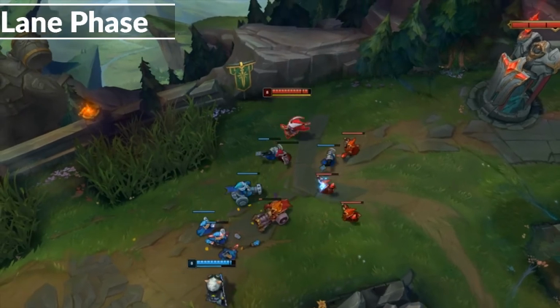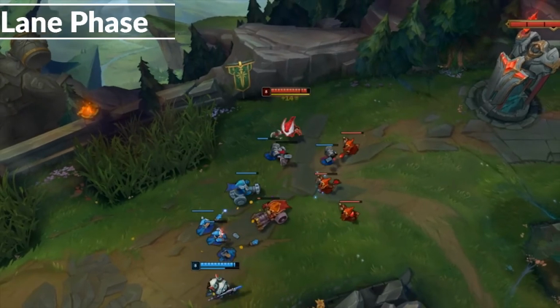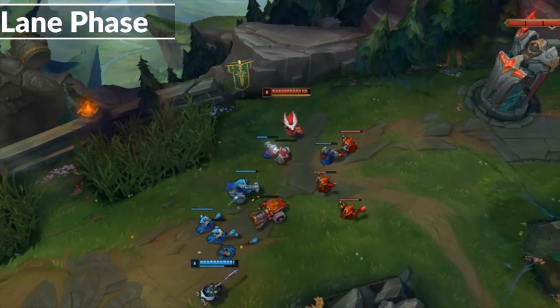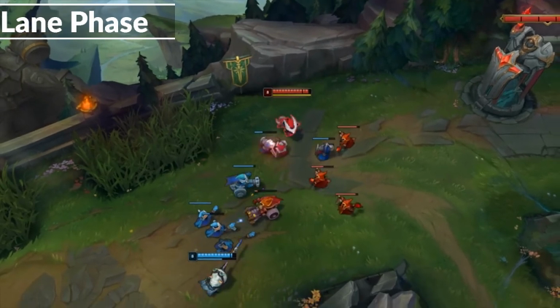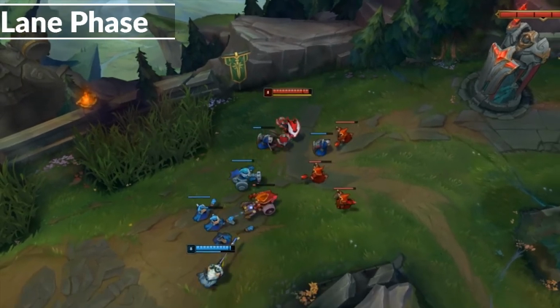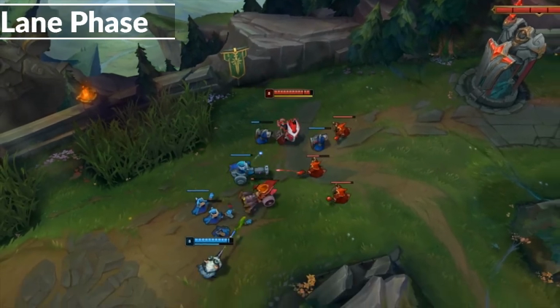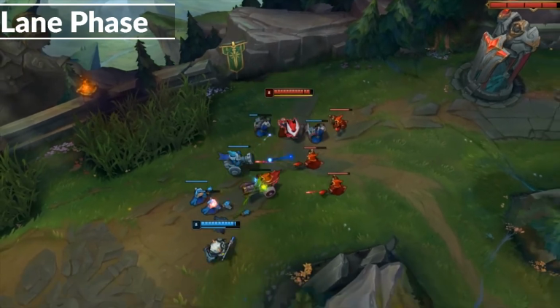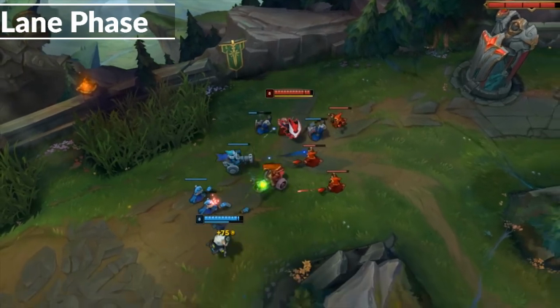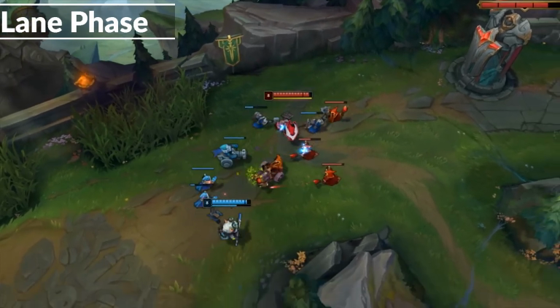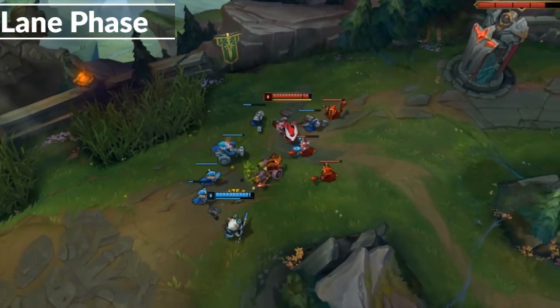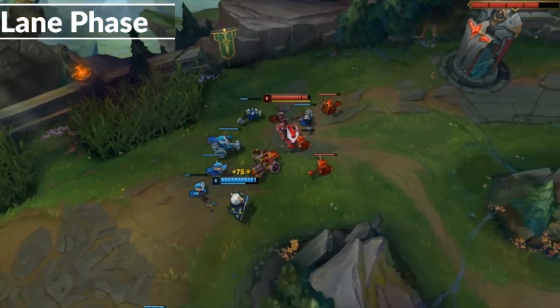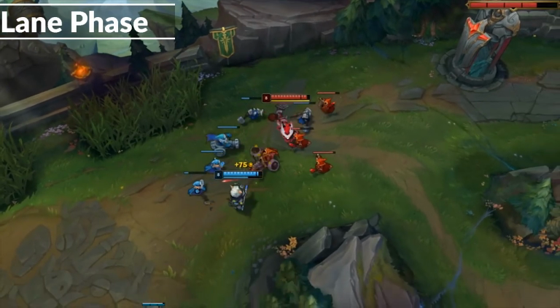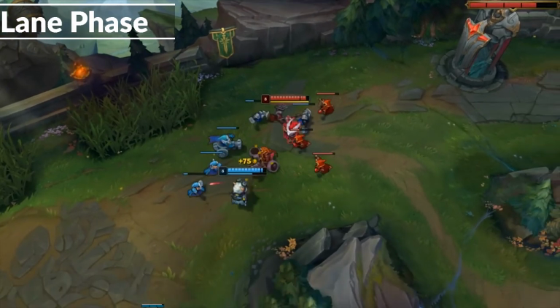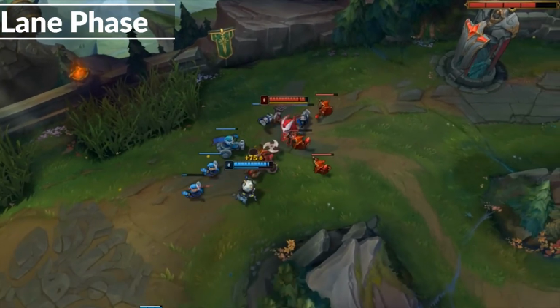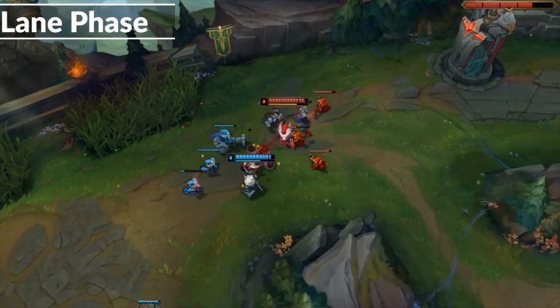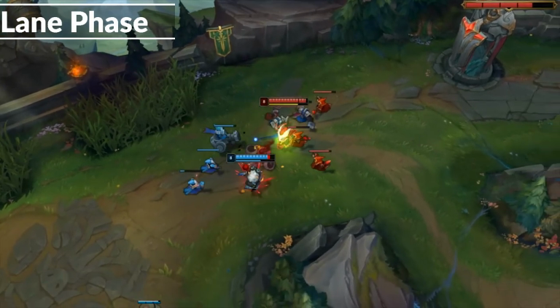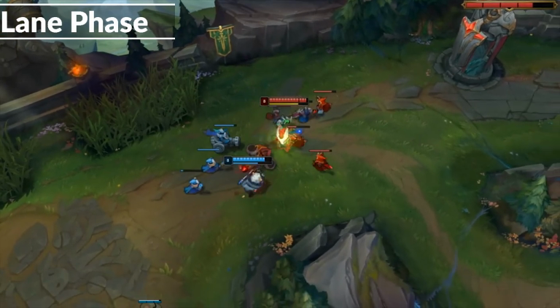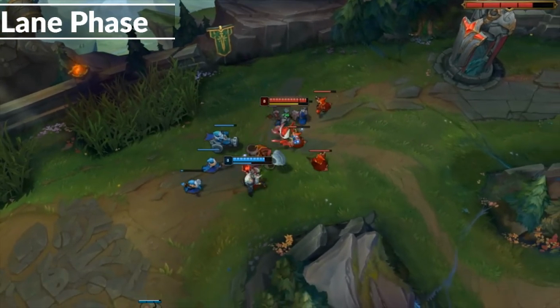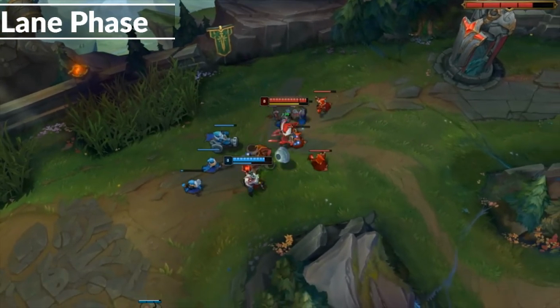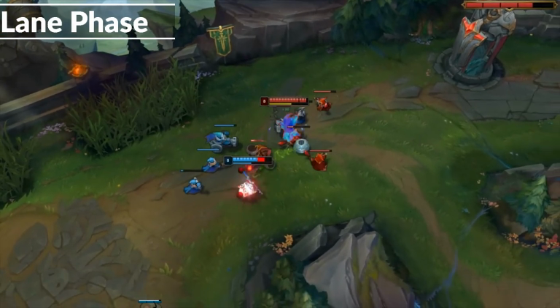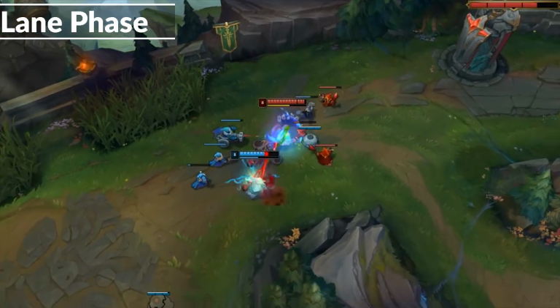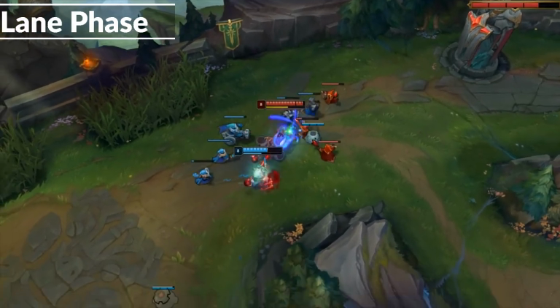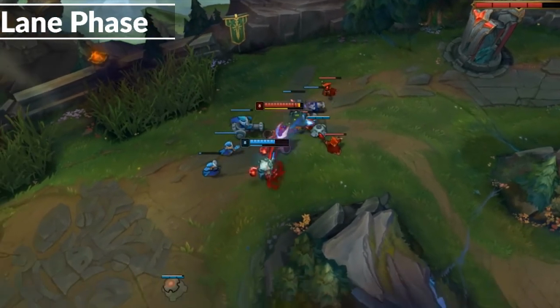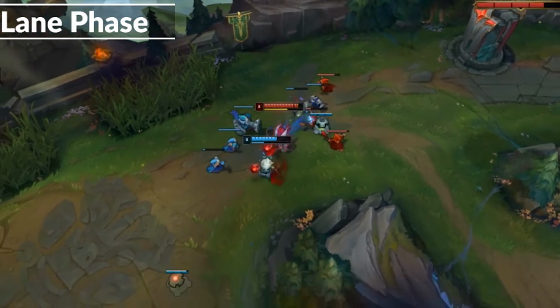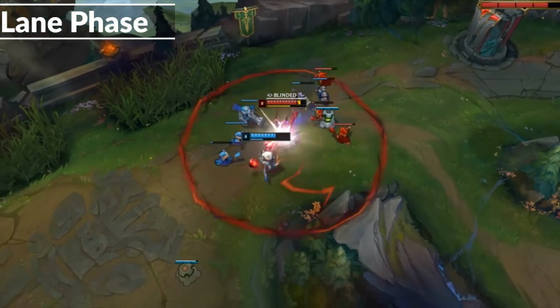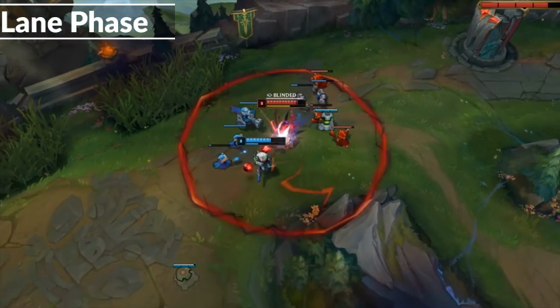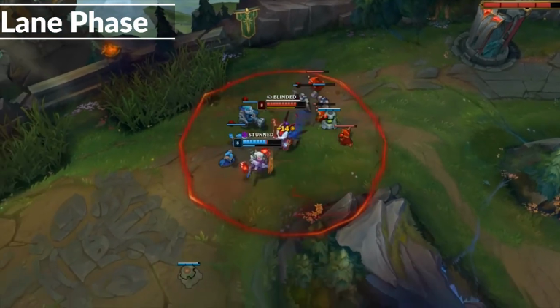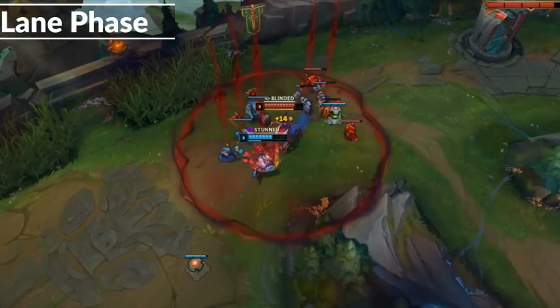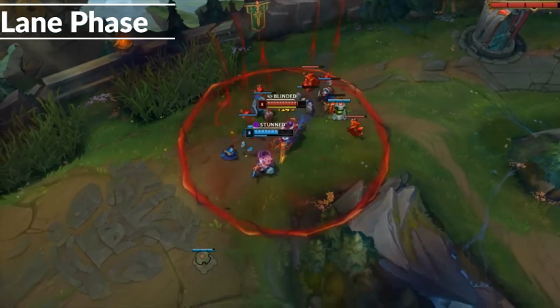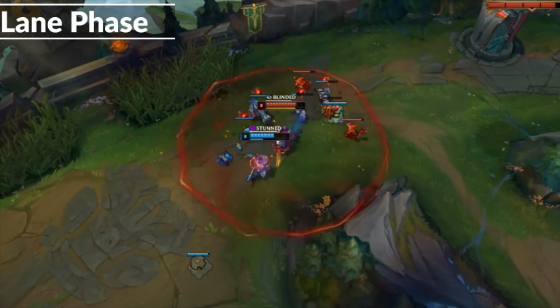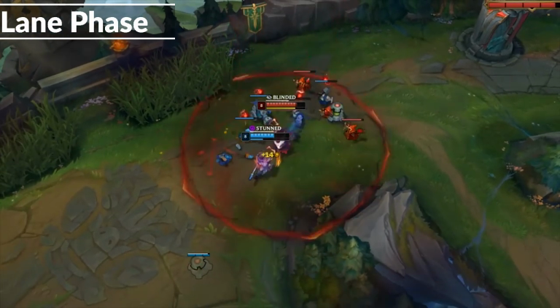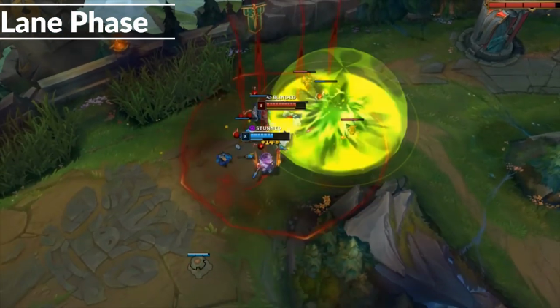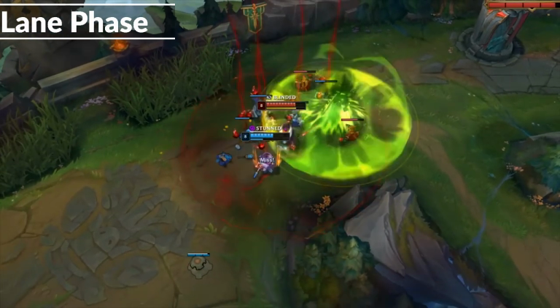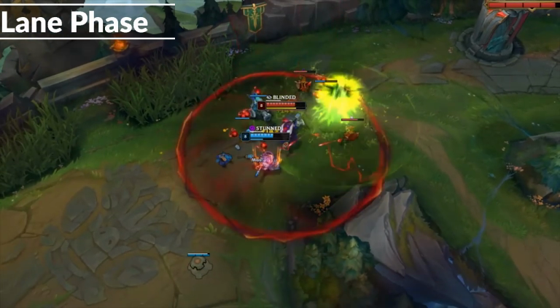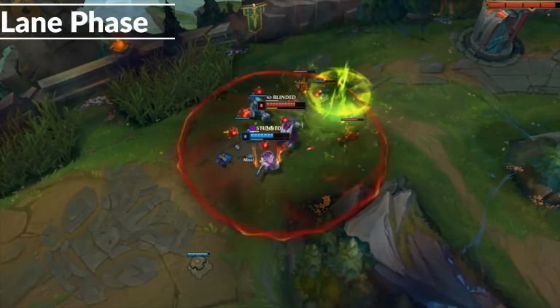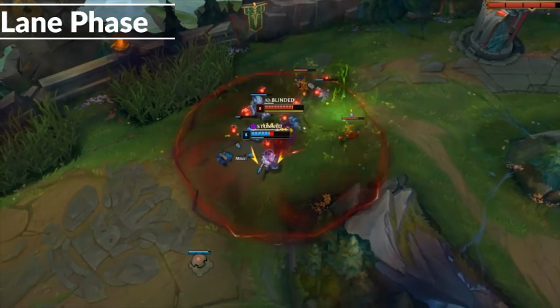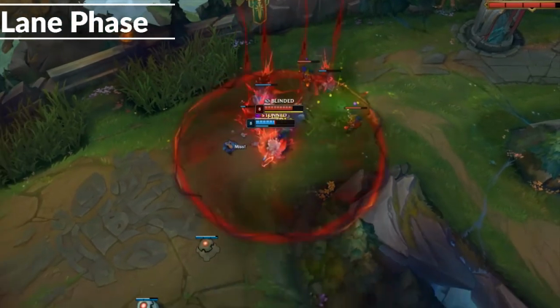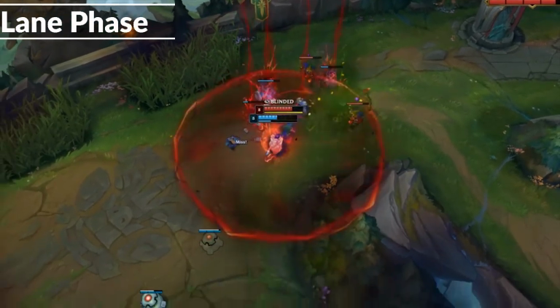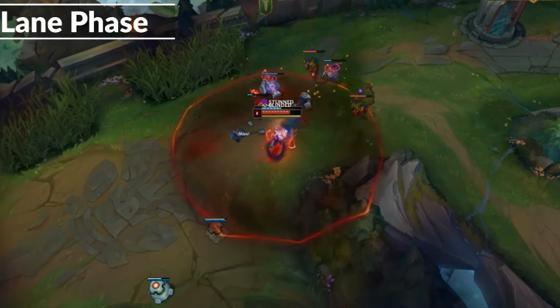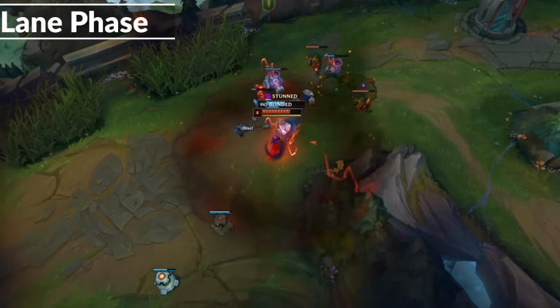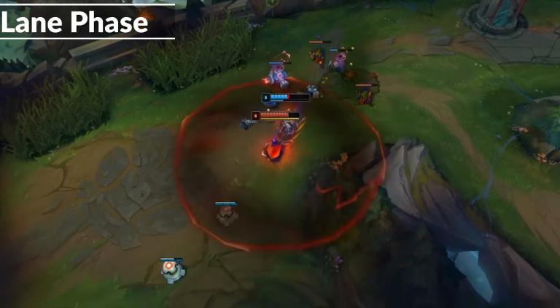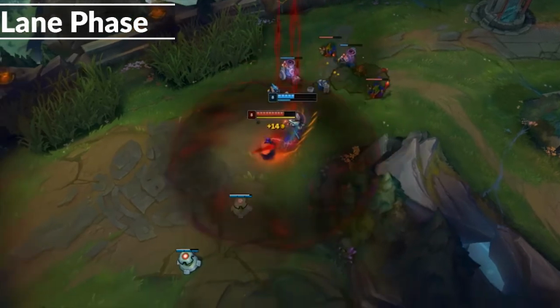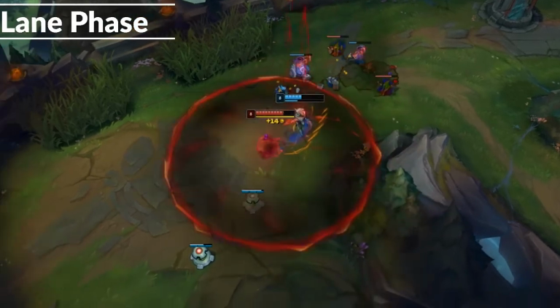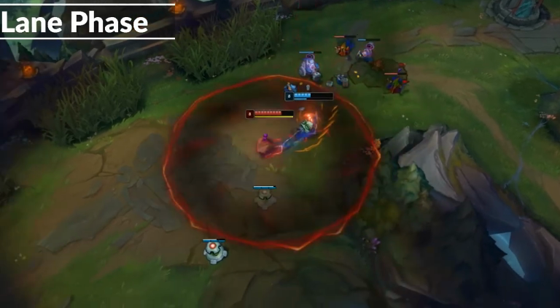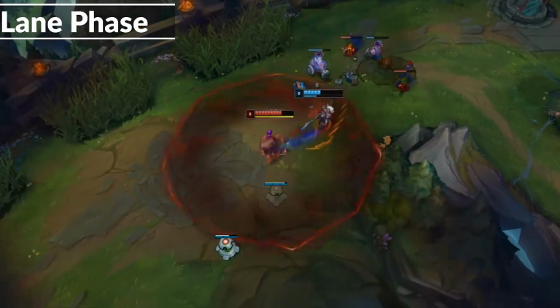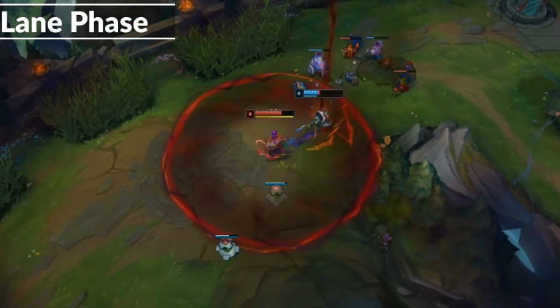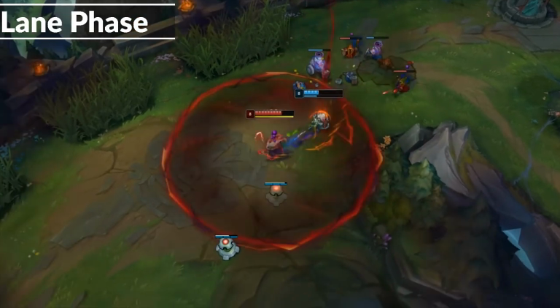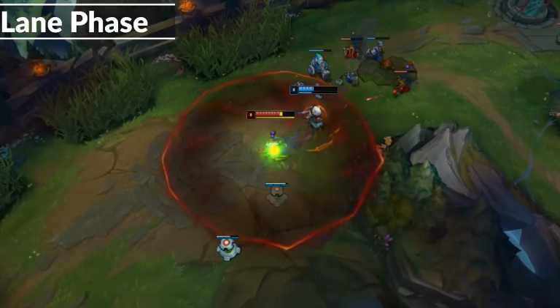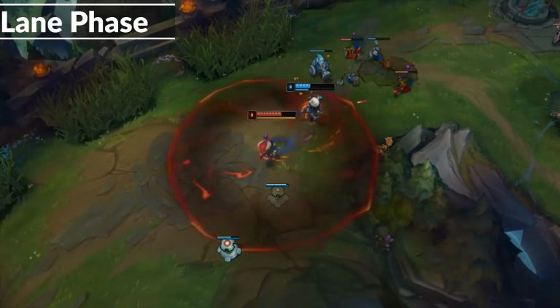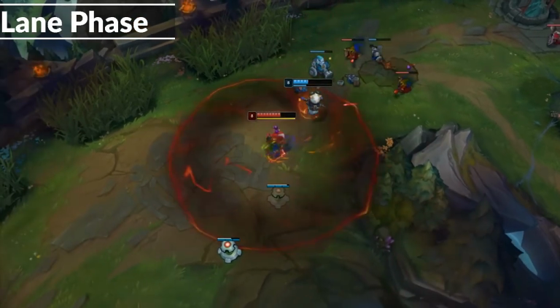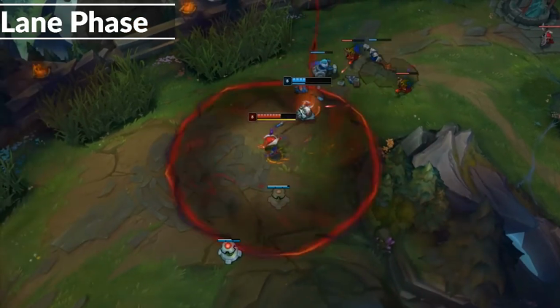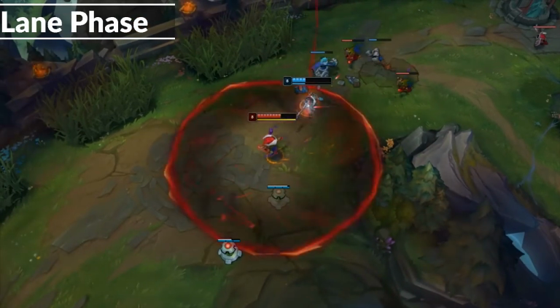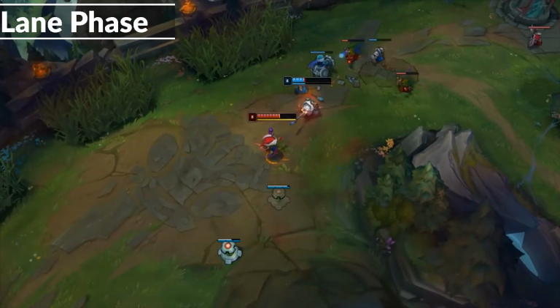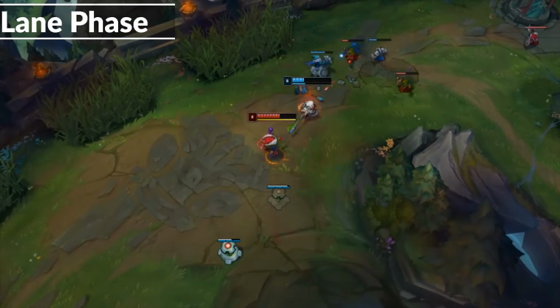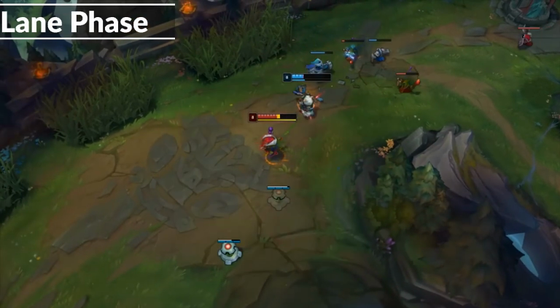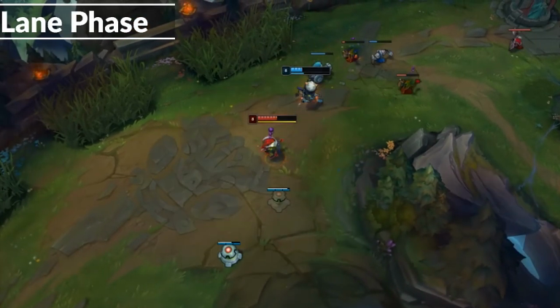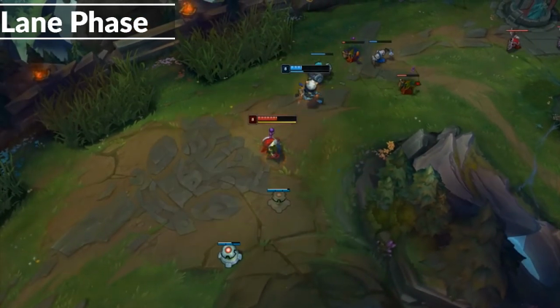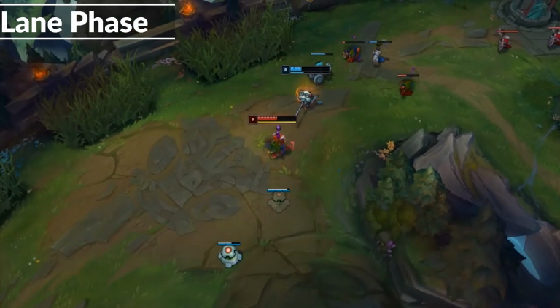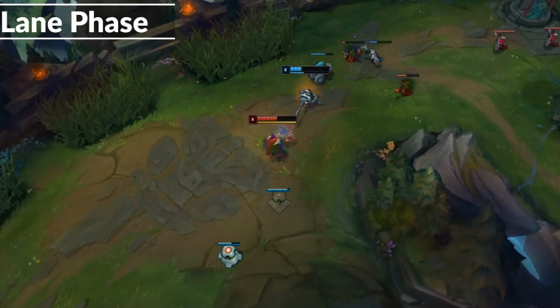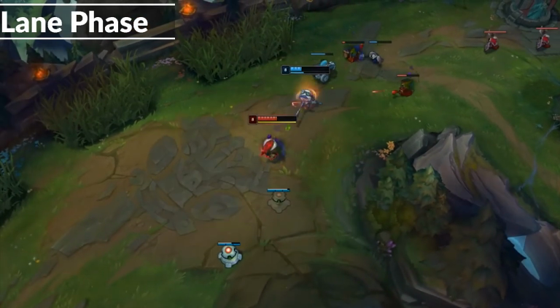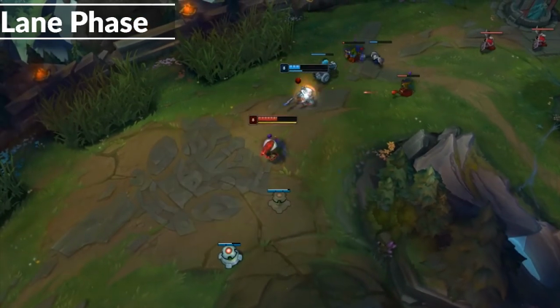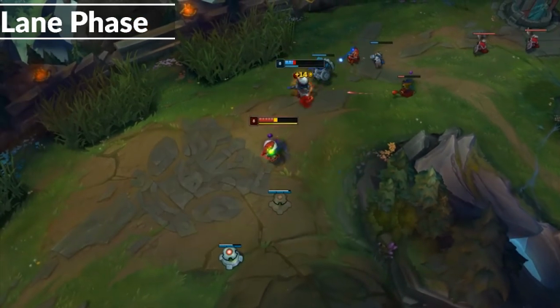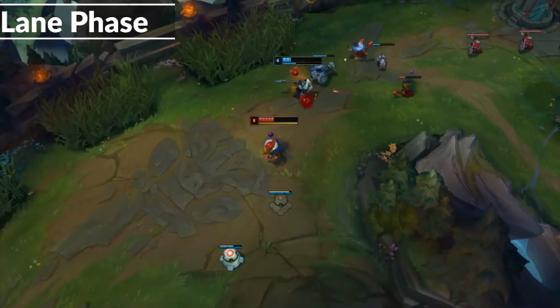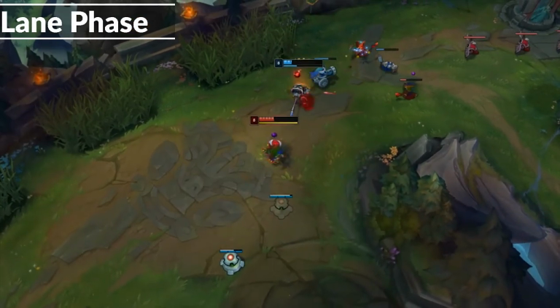Matchups with squishy champions can be quite volatile, but you can use your E to take less damage and escape. These are the sorts of lanes that you can prioritize kills in.